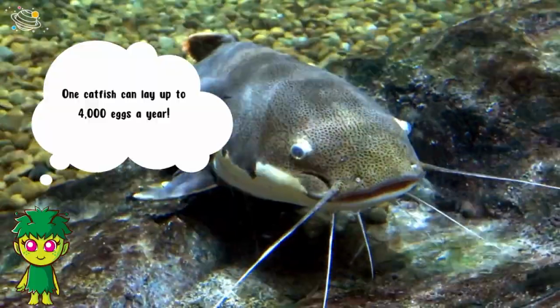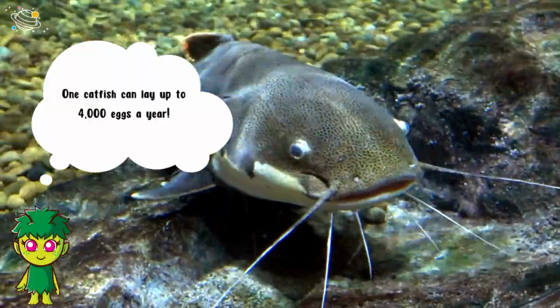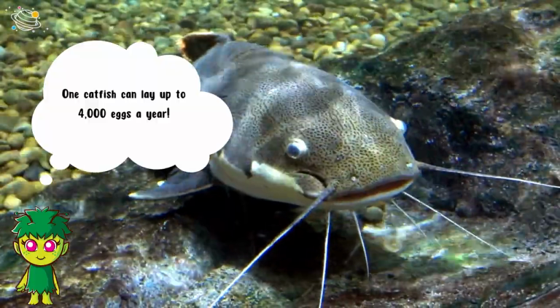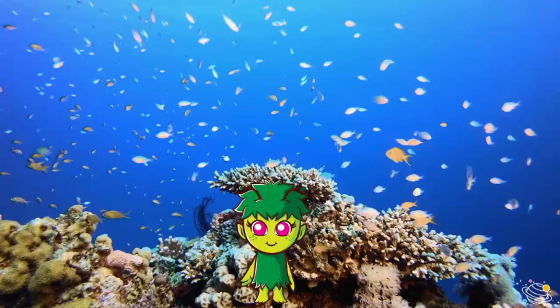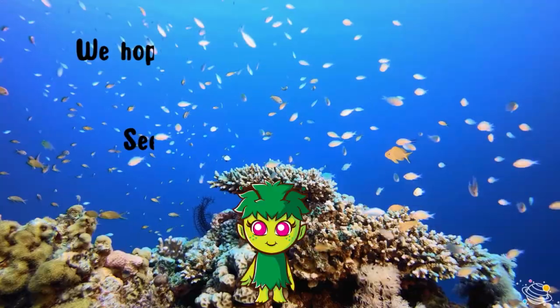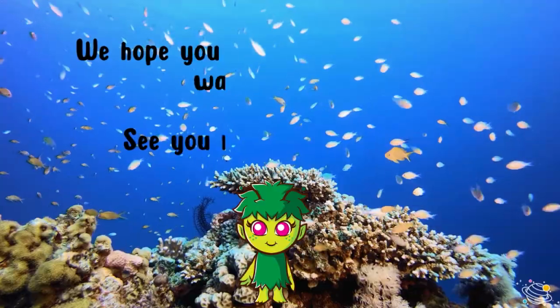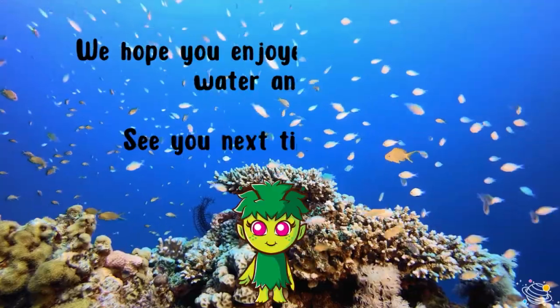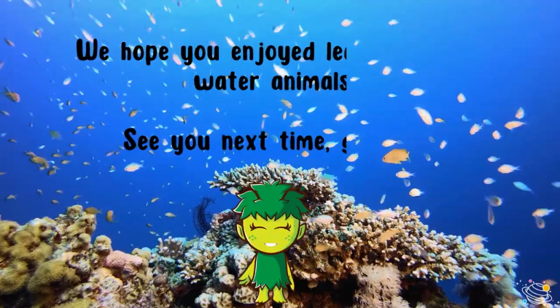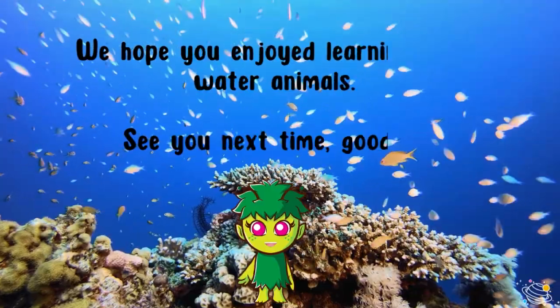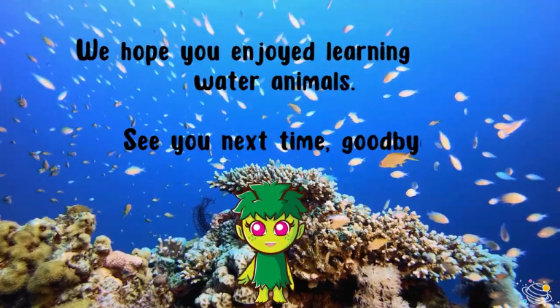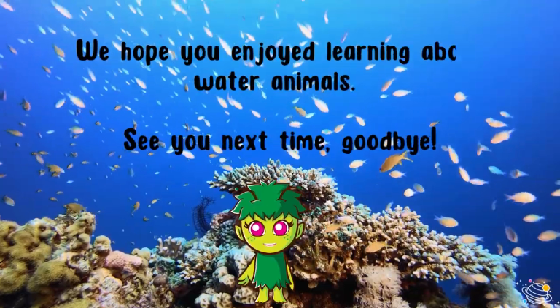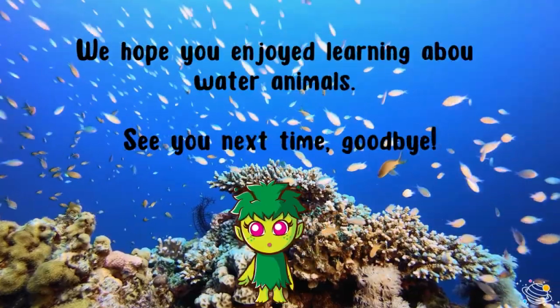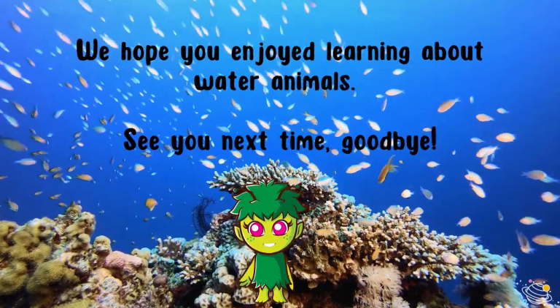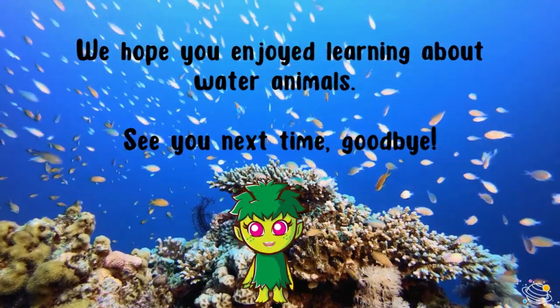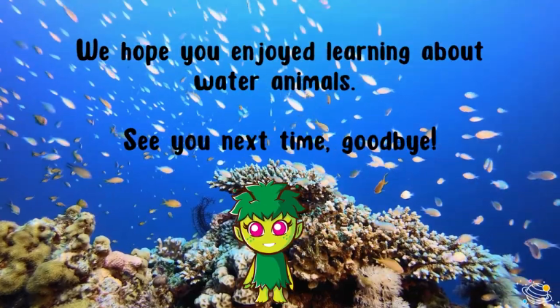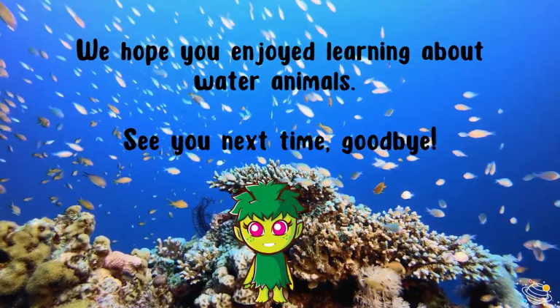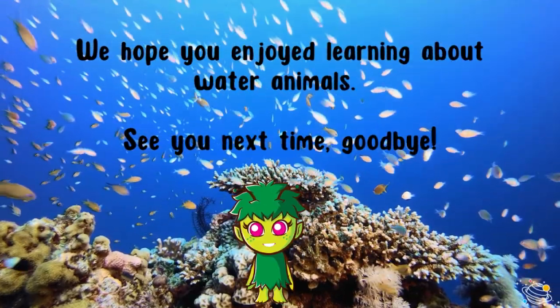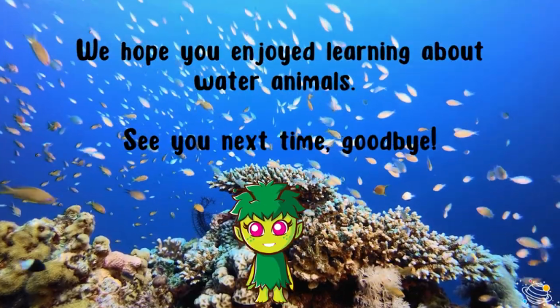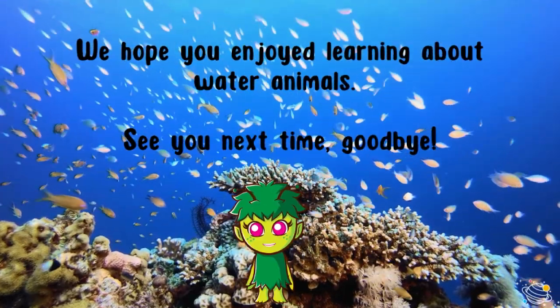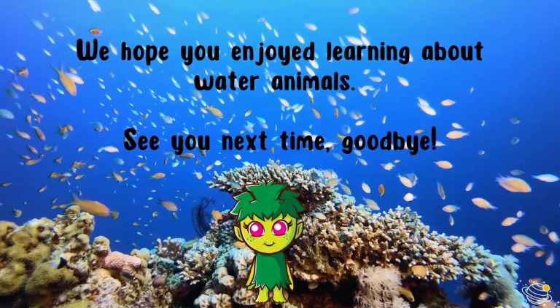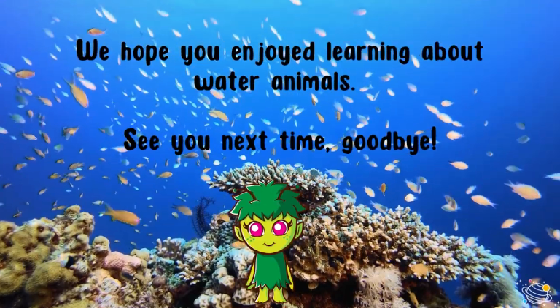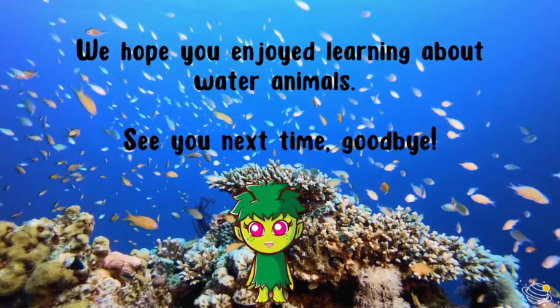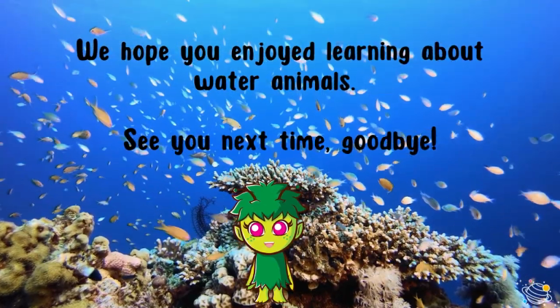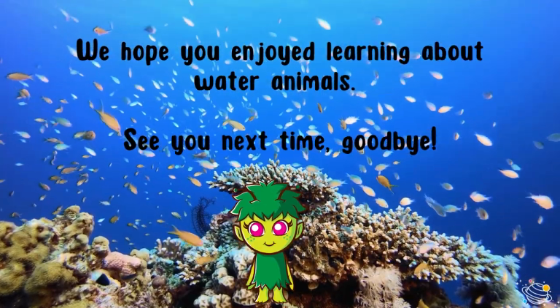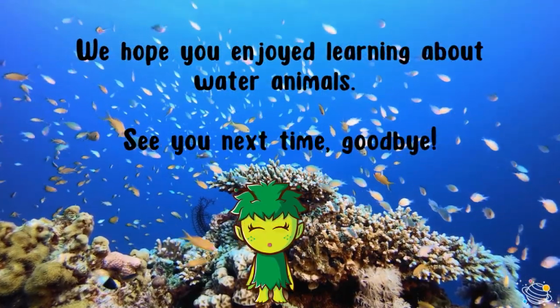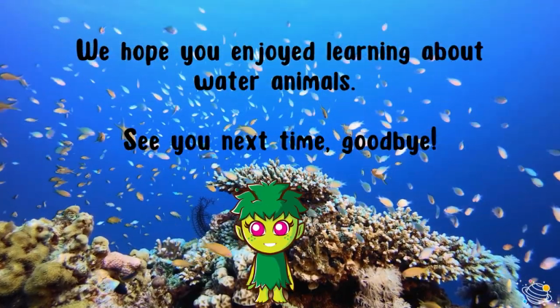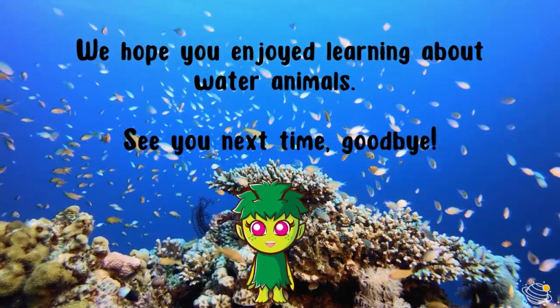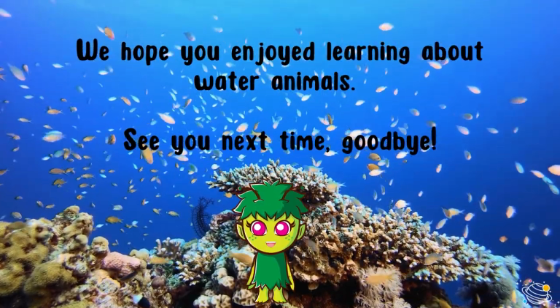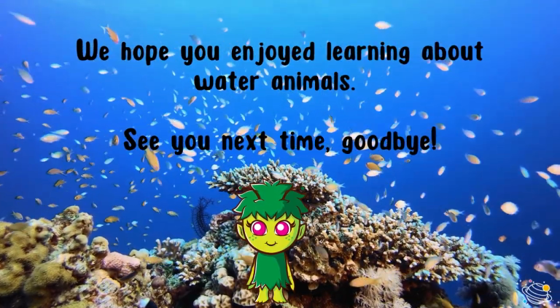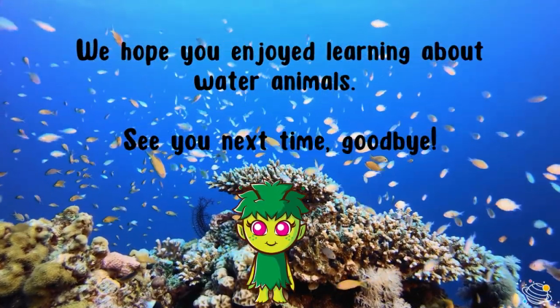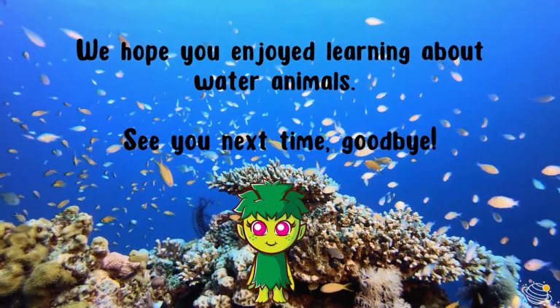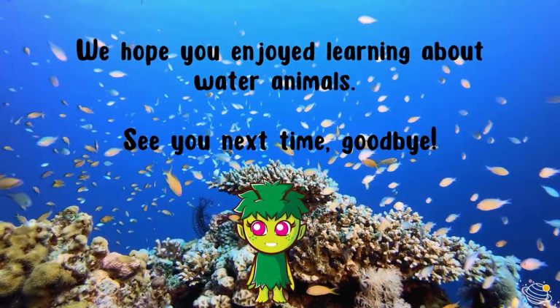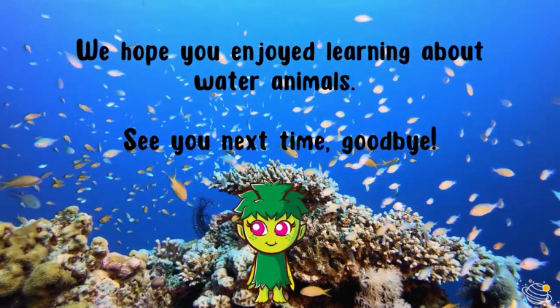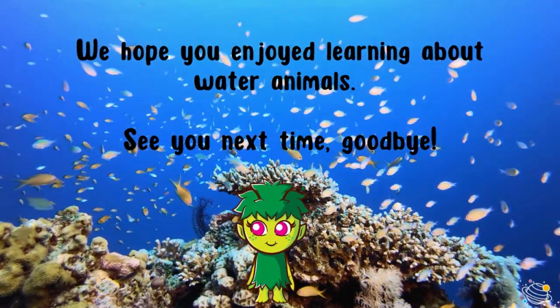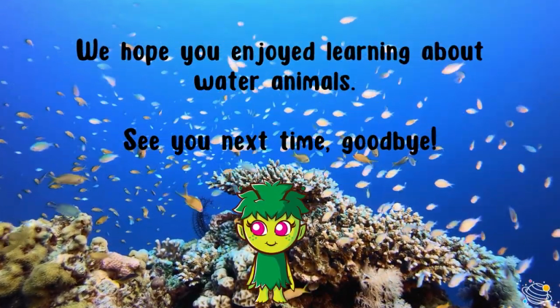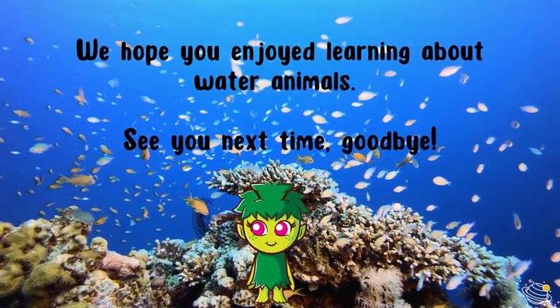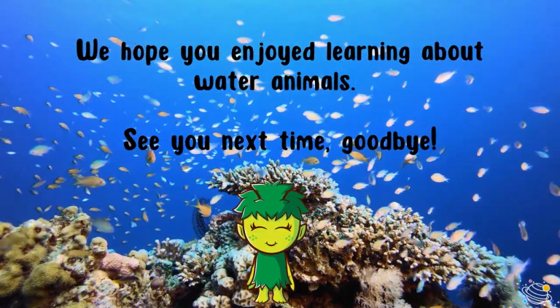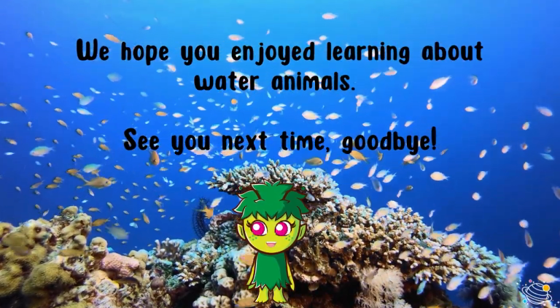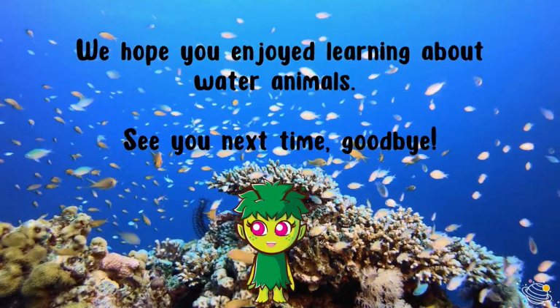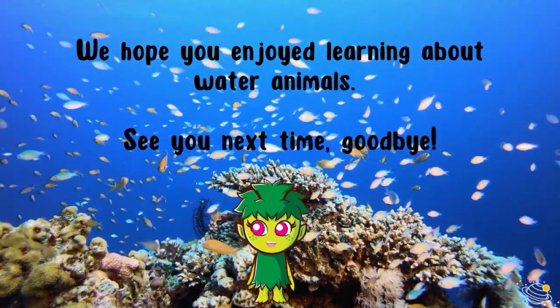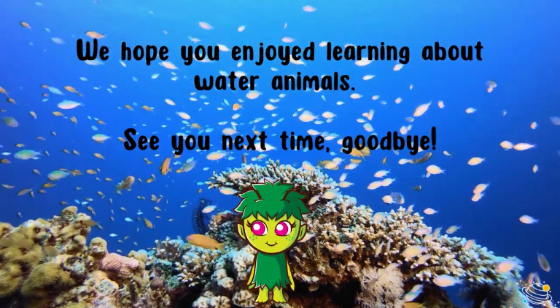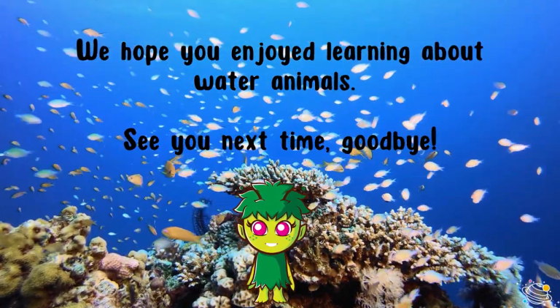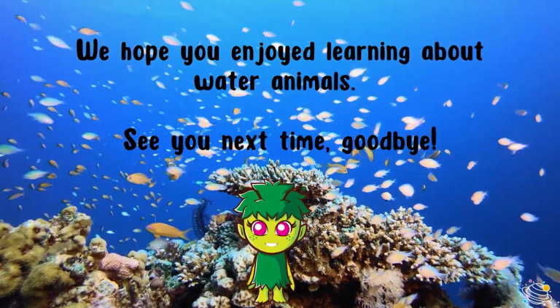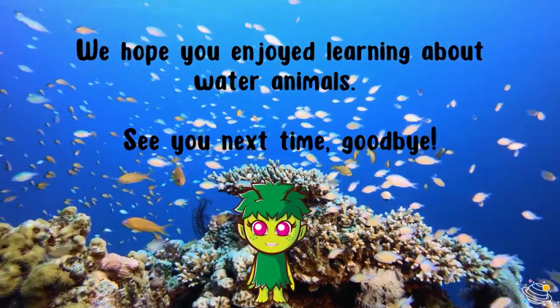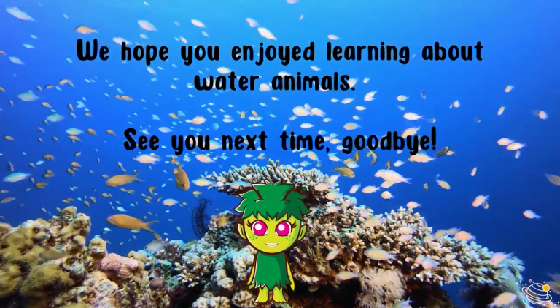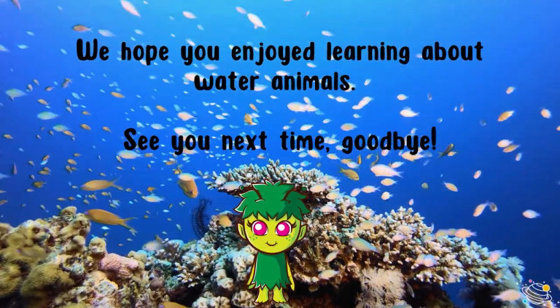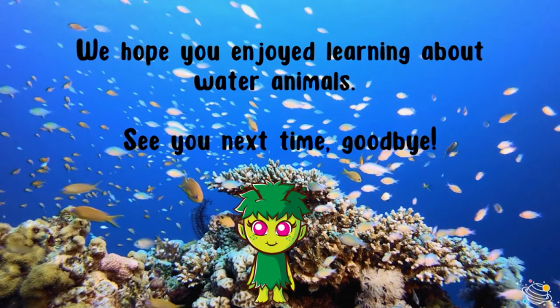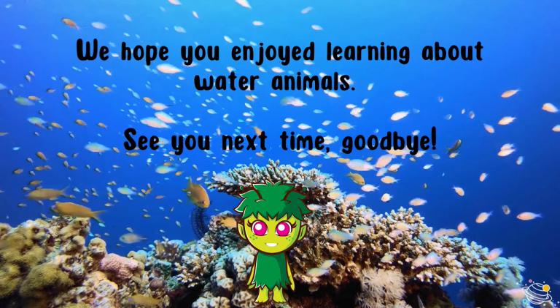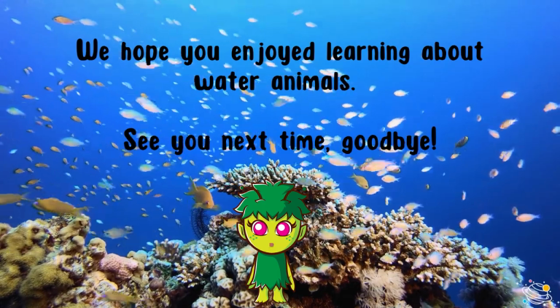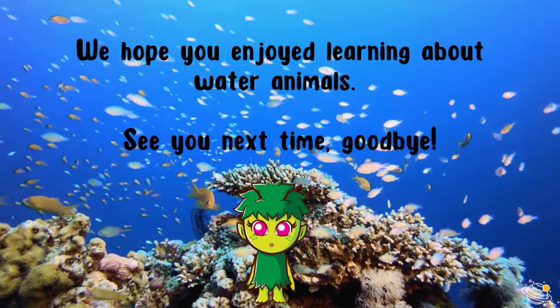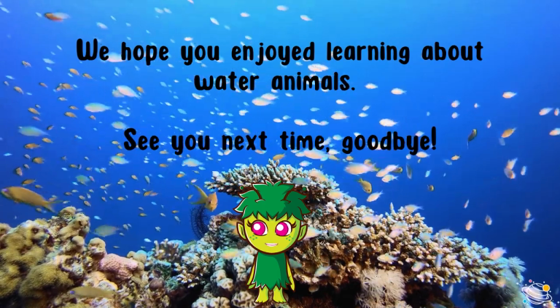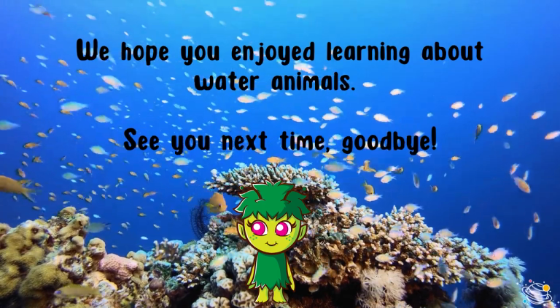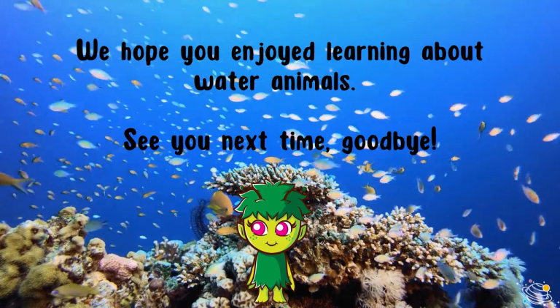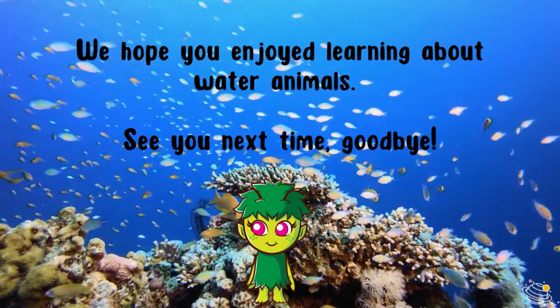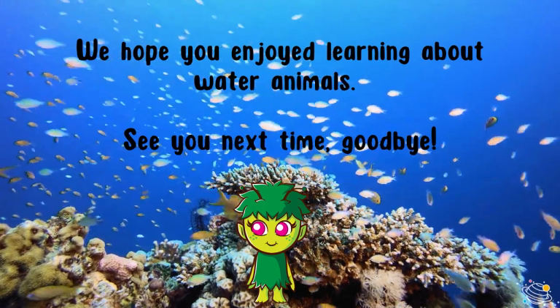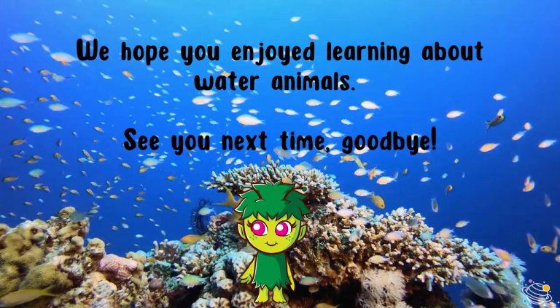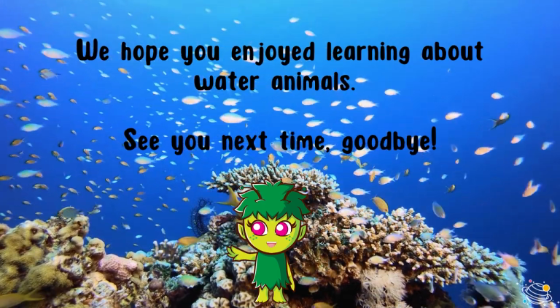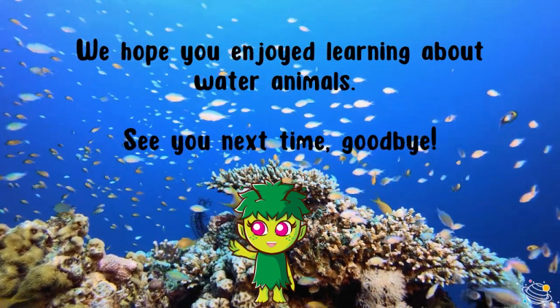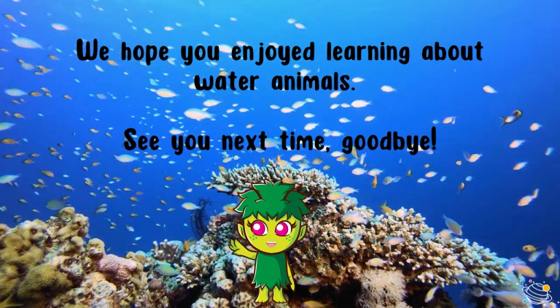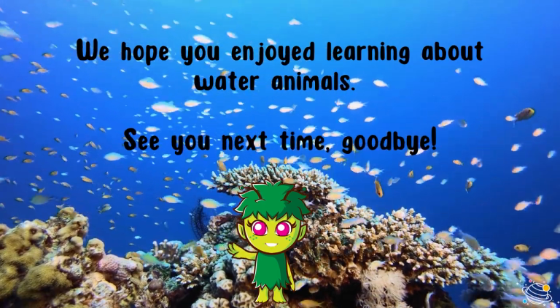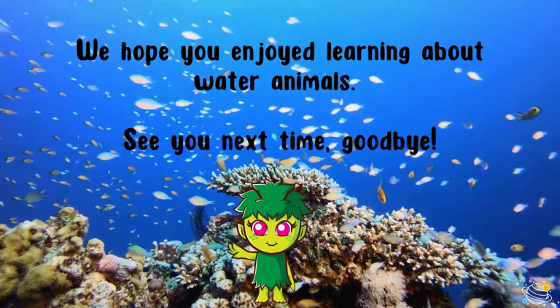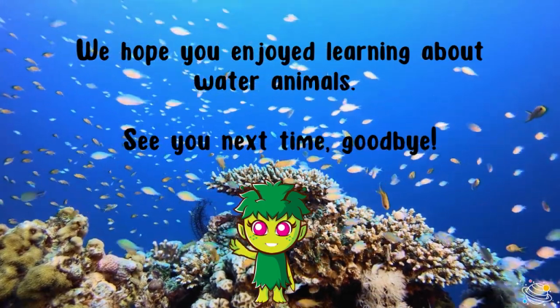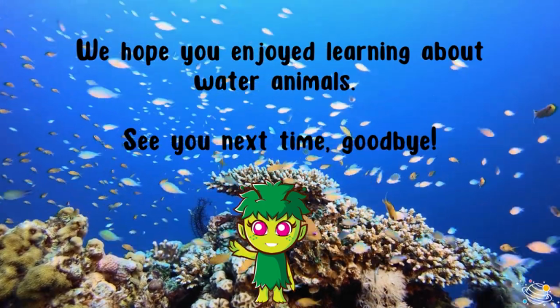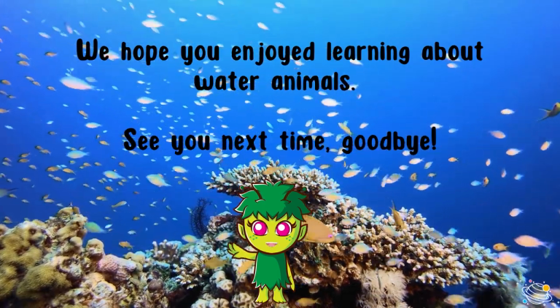We hope you enjoyed learning about water animals. See you next time — goodbye!